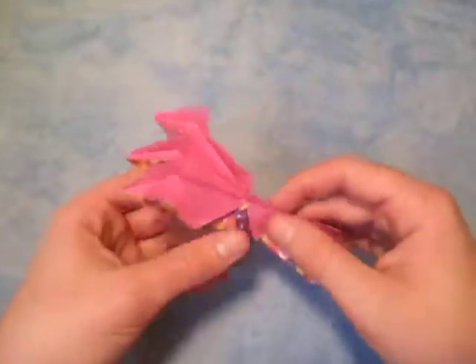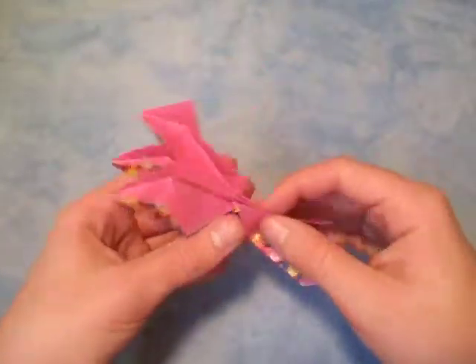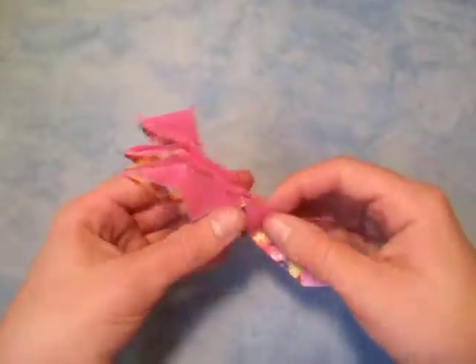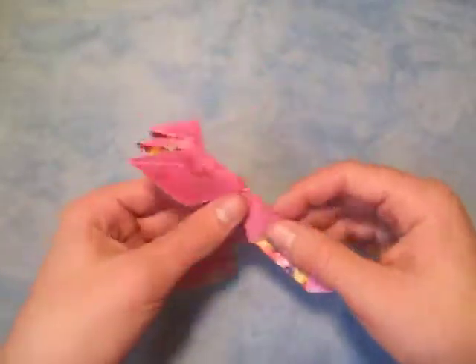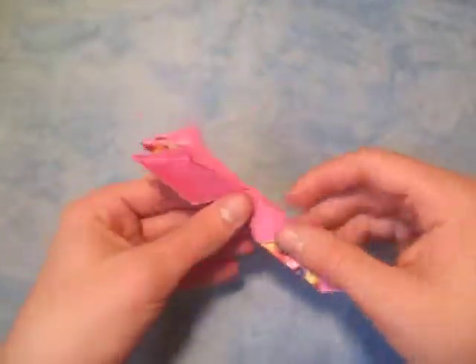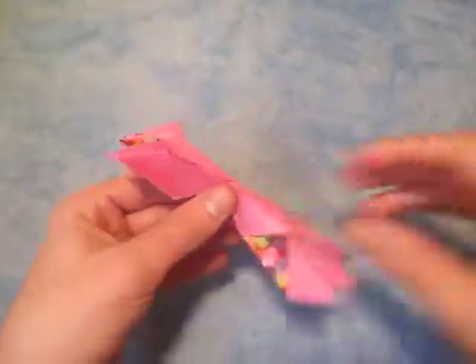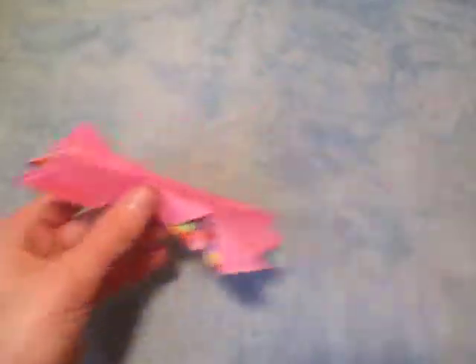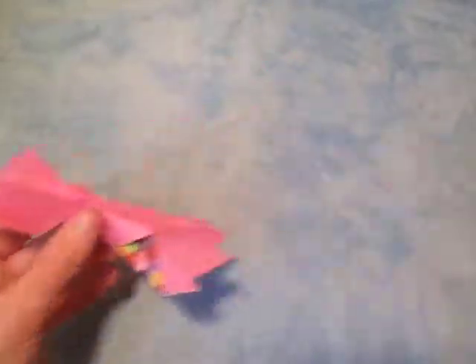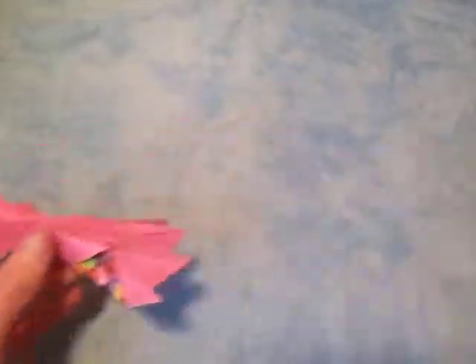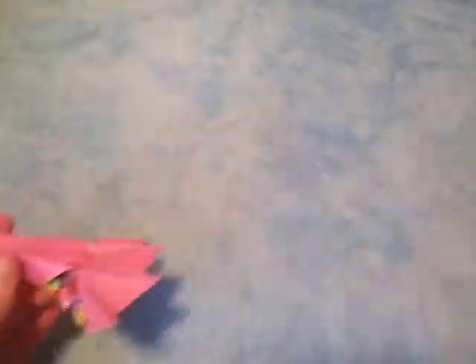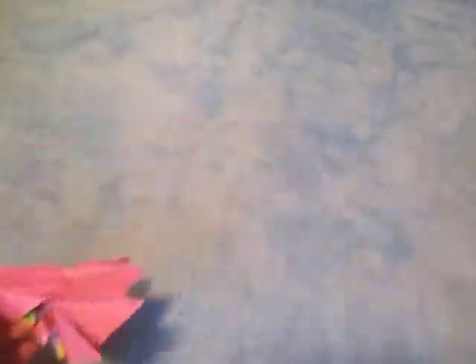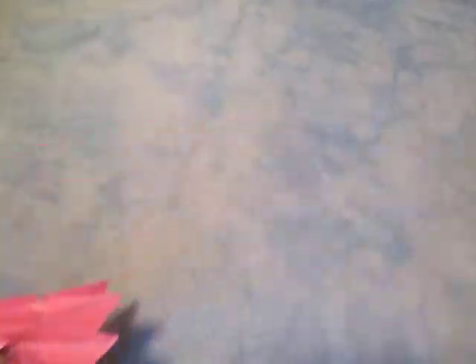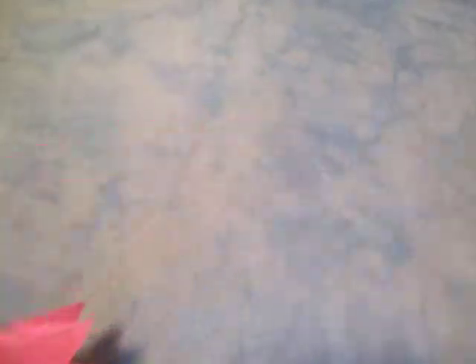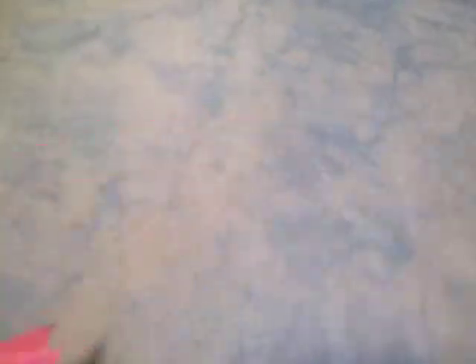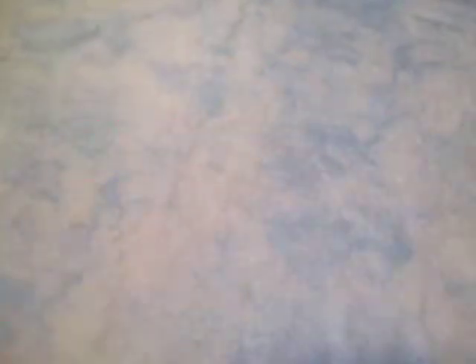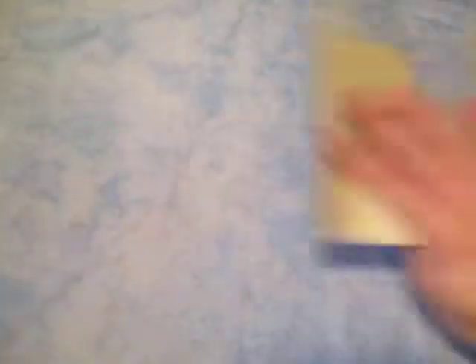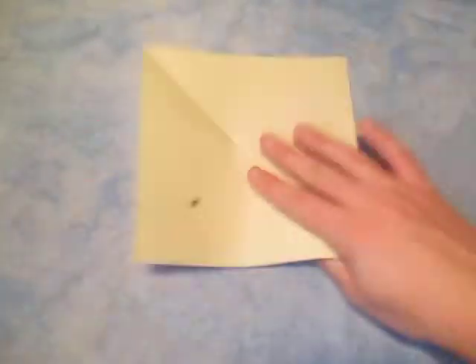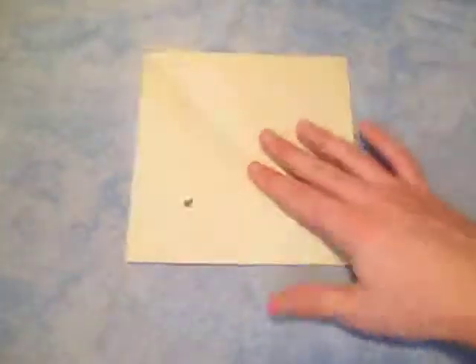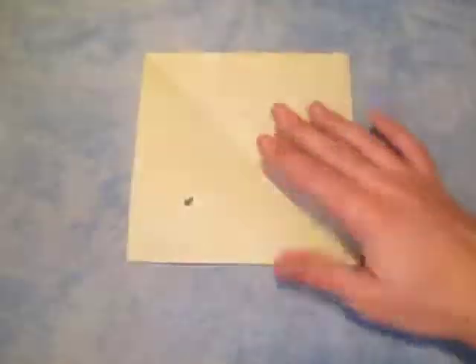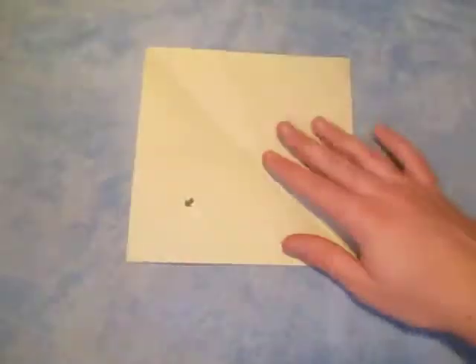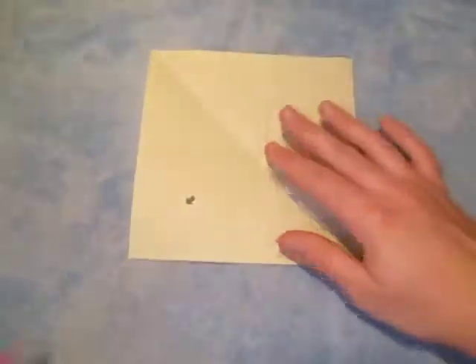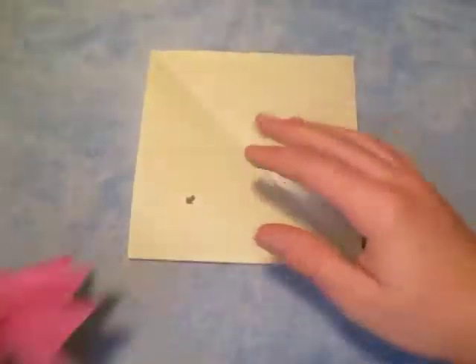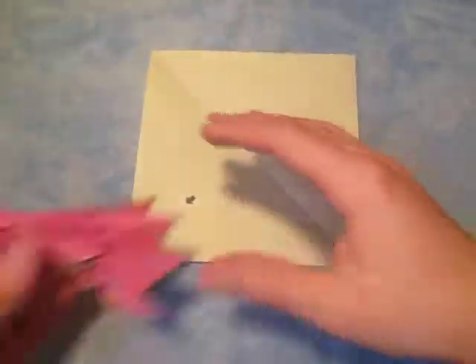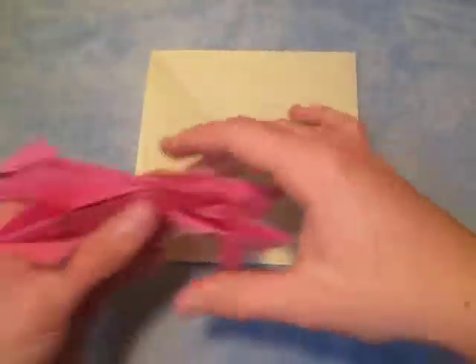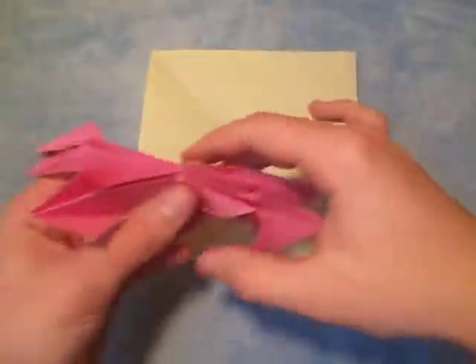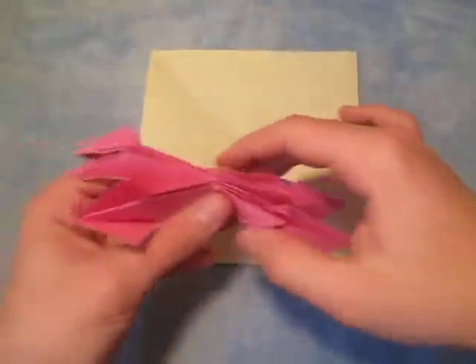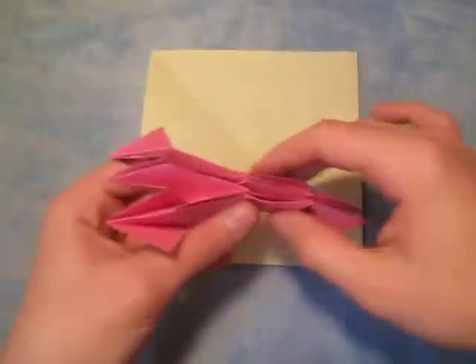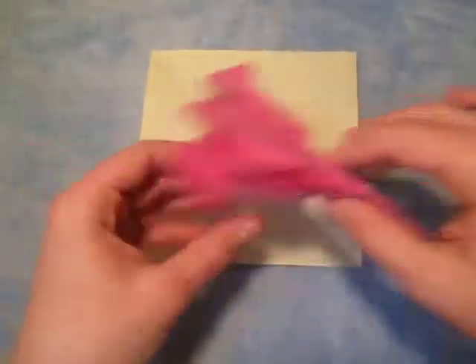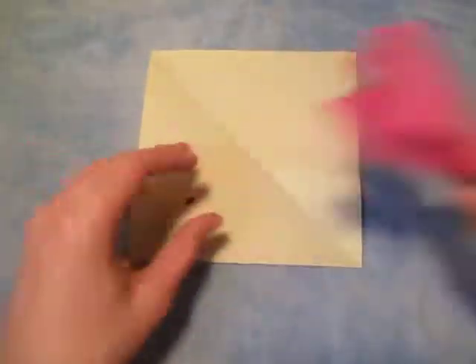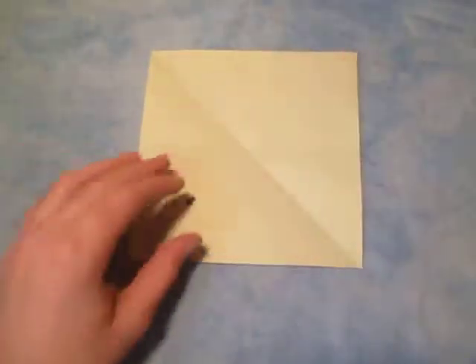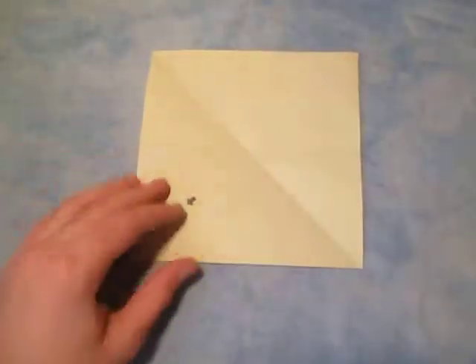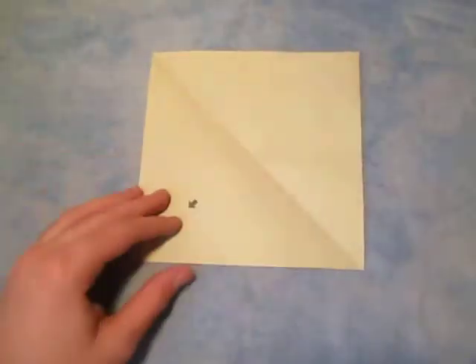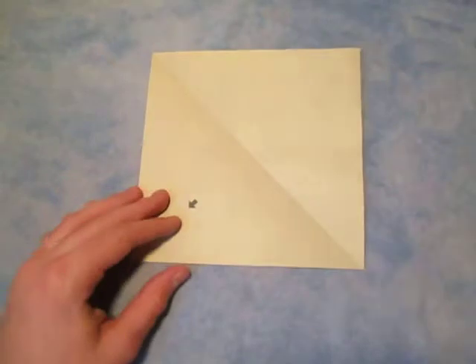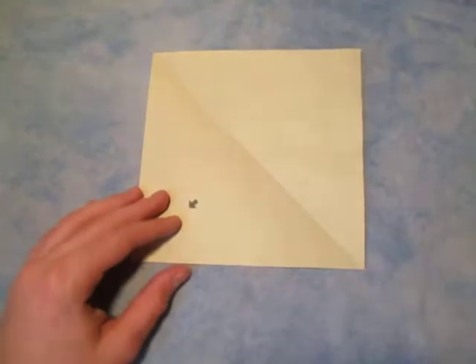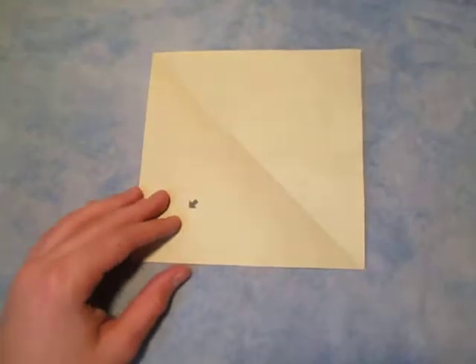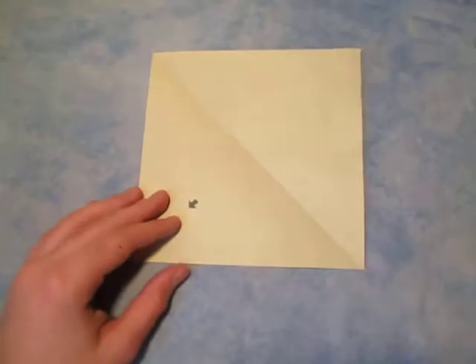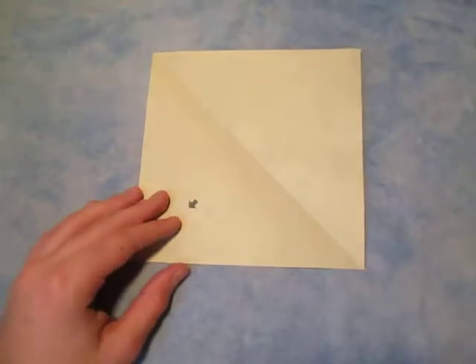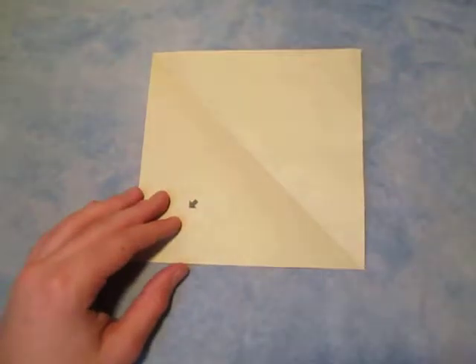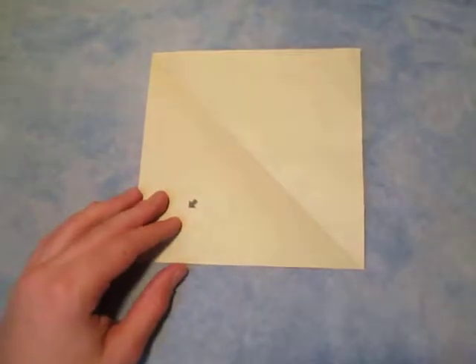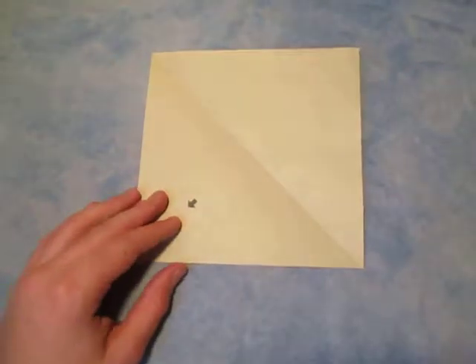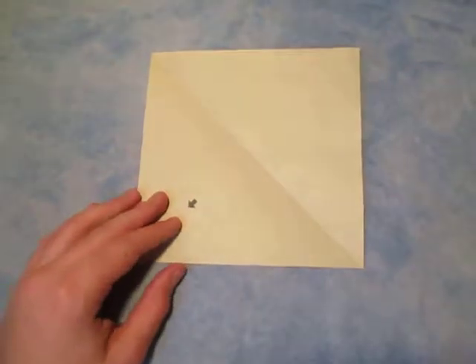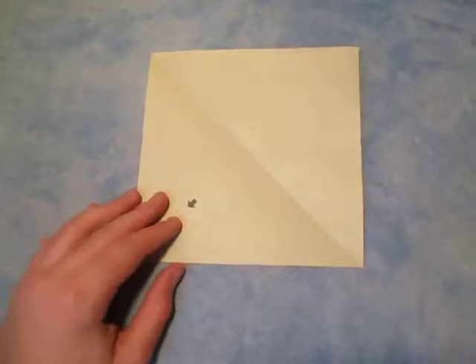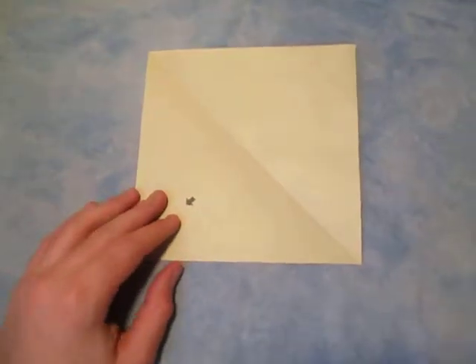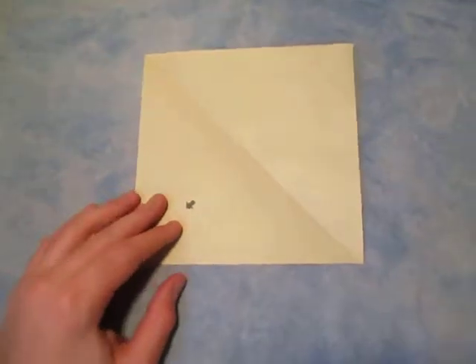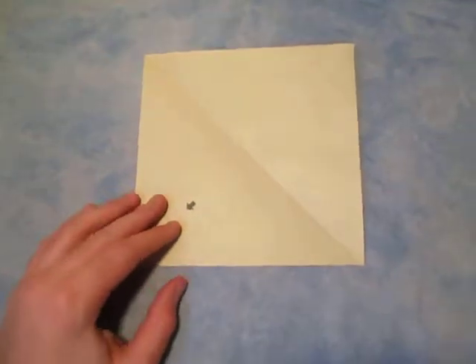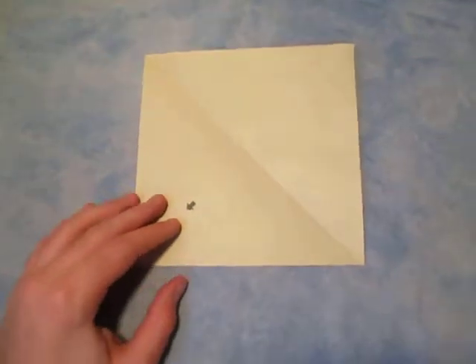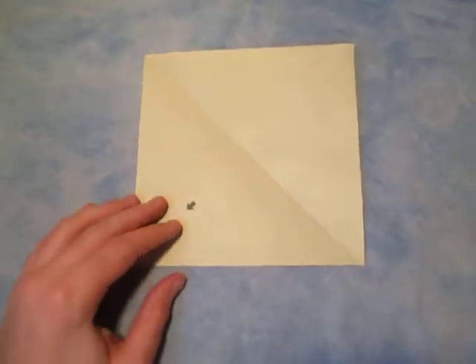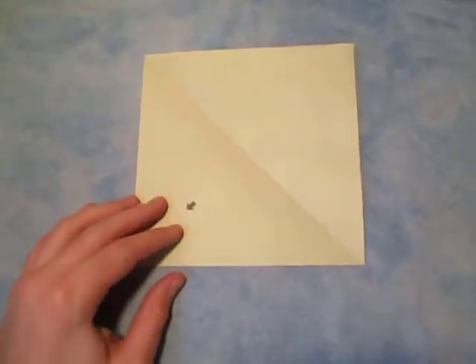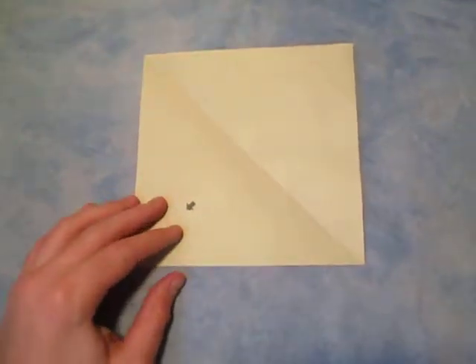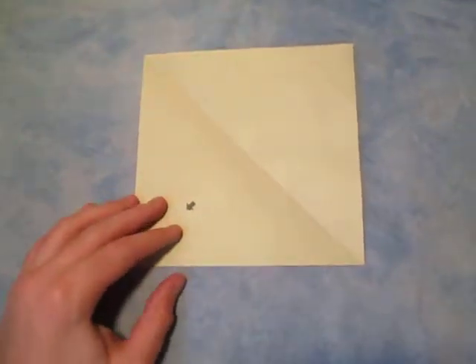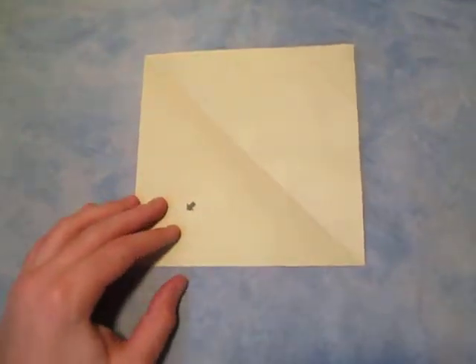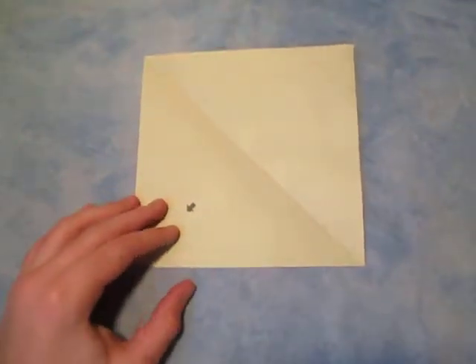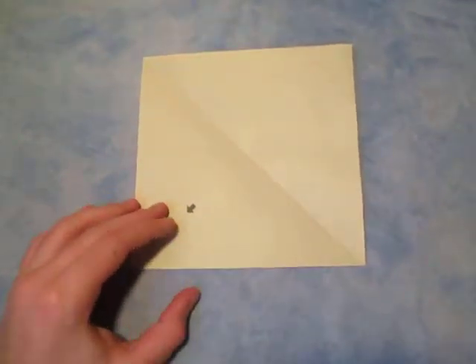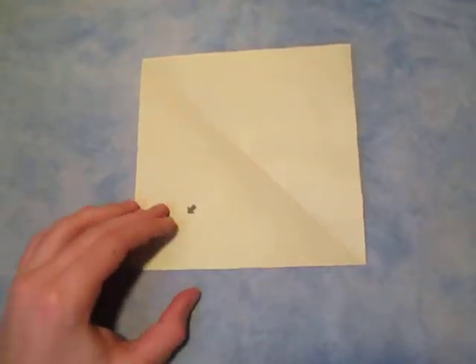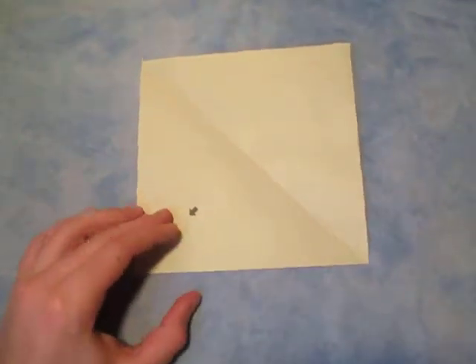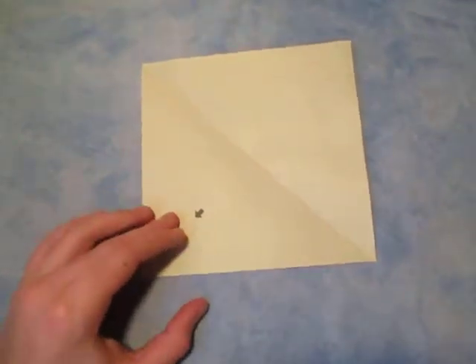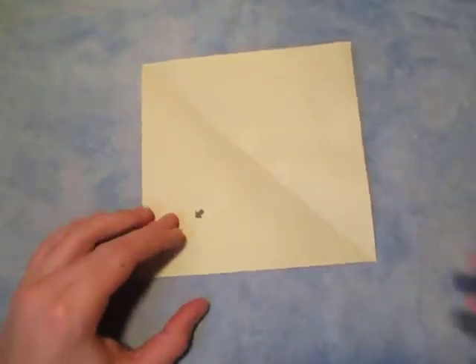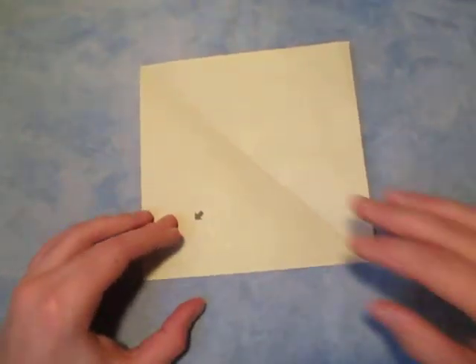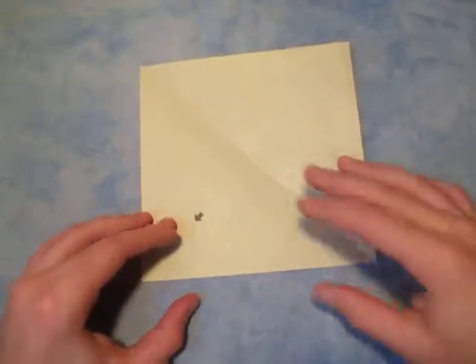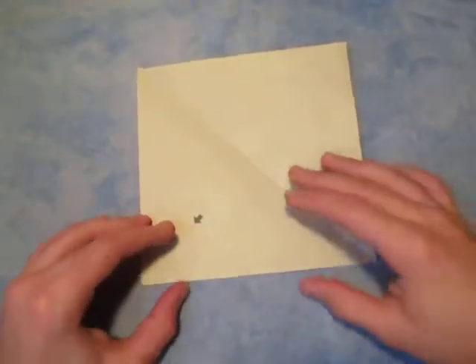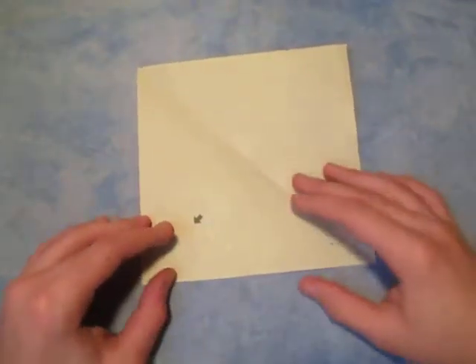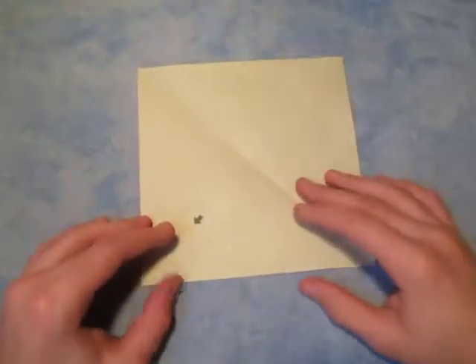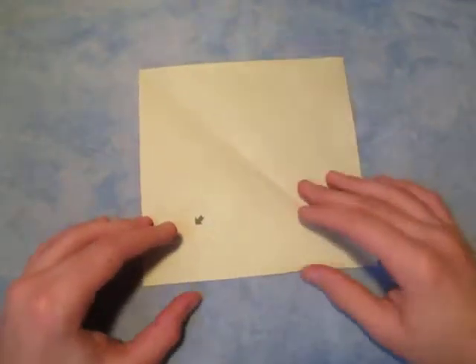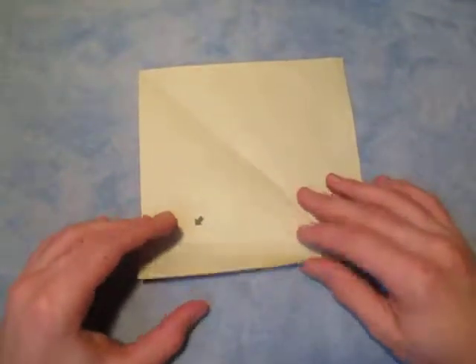I'm going to use this piece of paper right here, but I'm sure you can use any dimension.